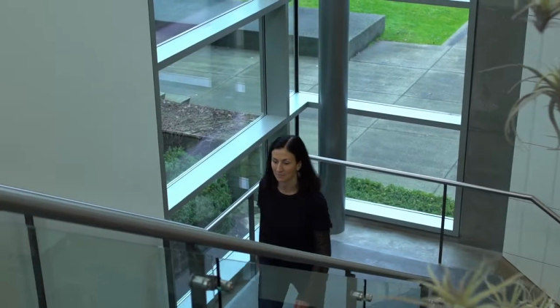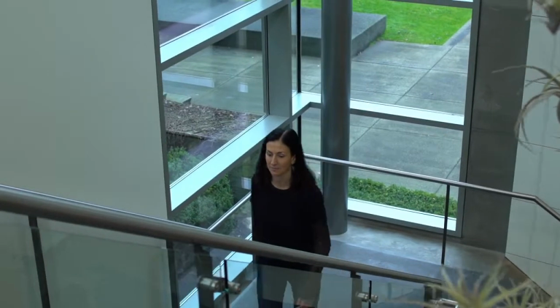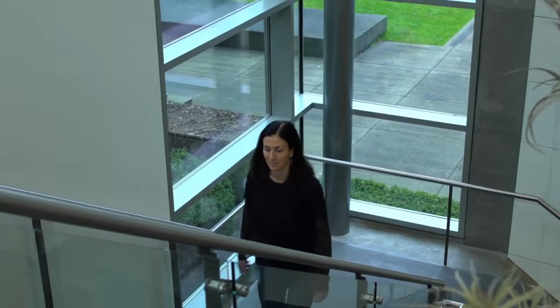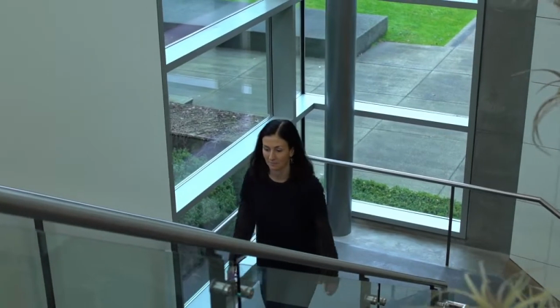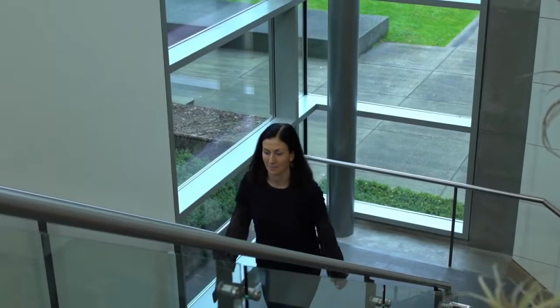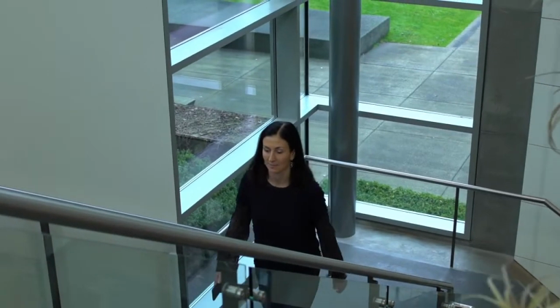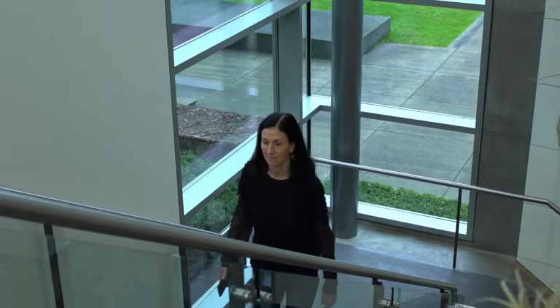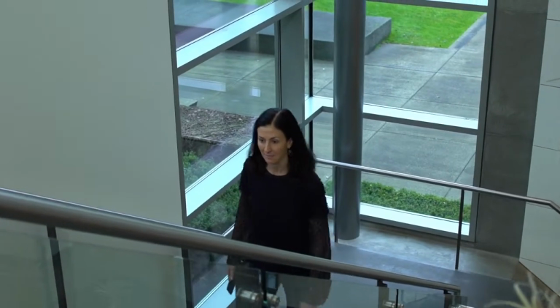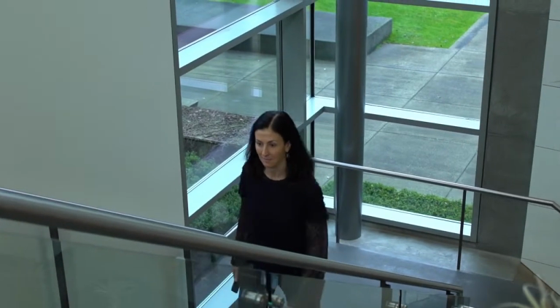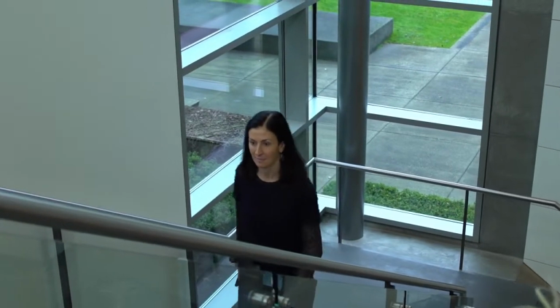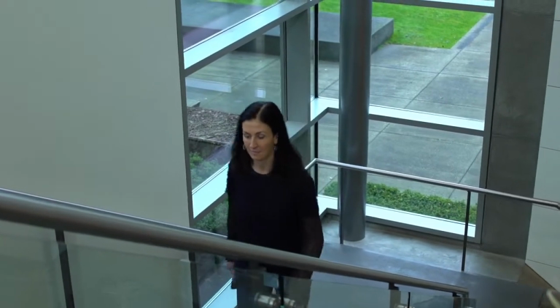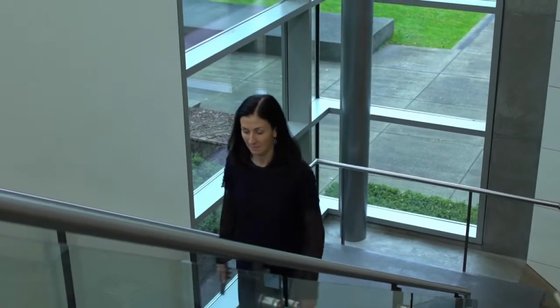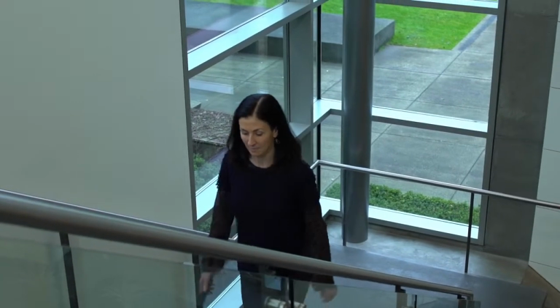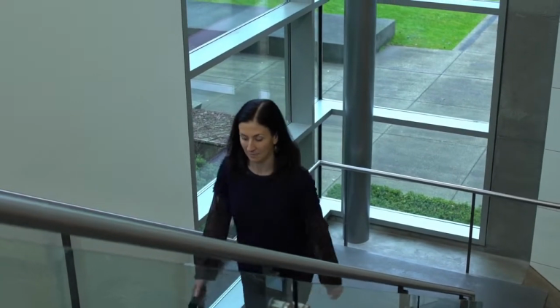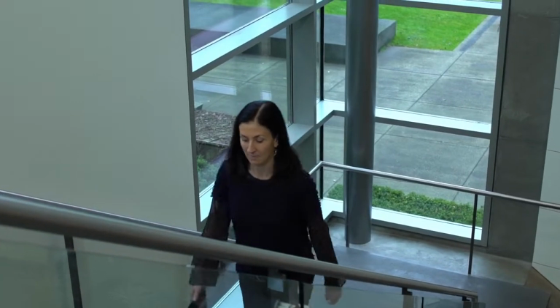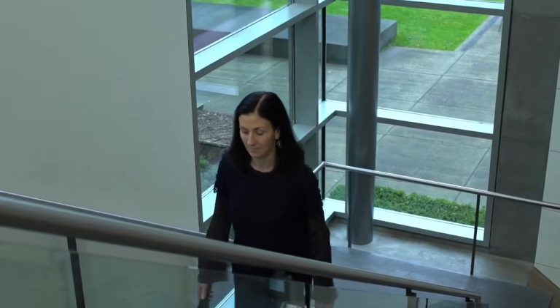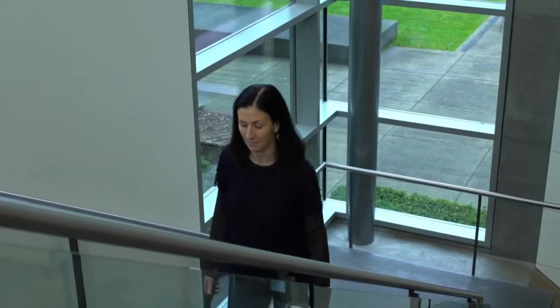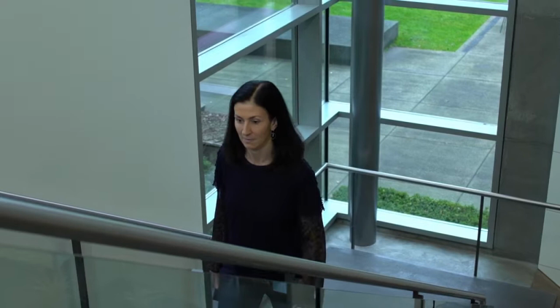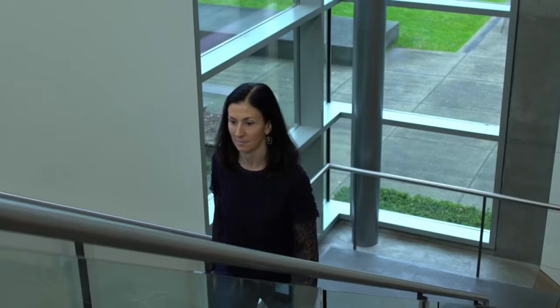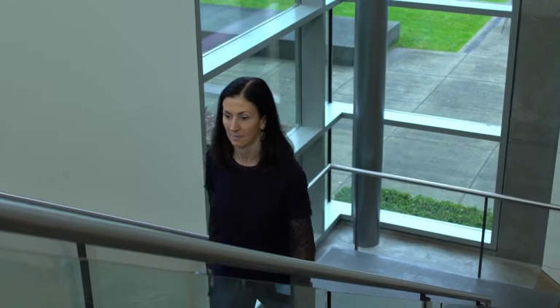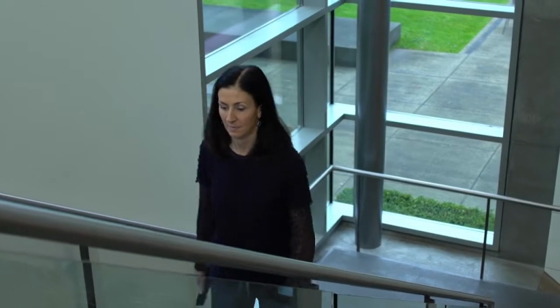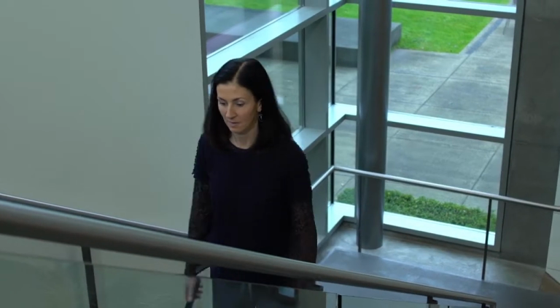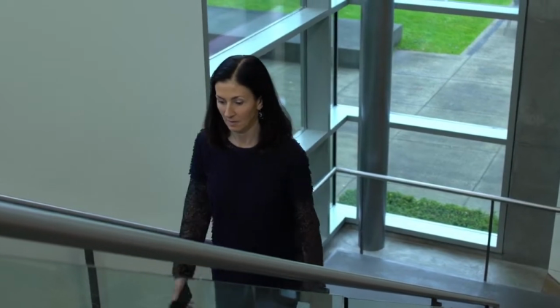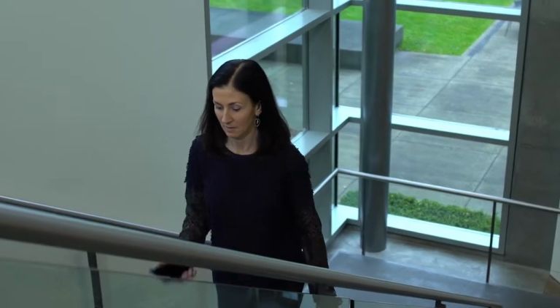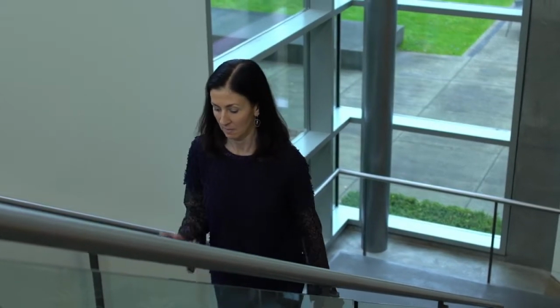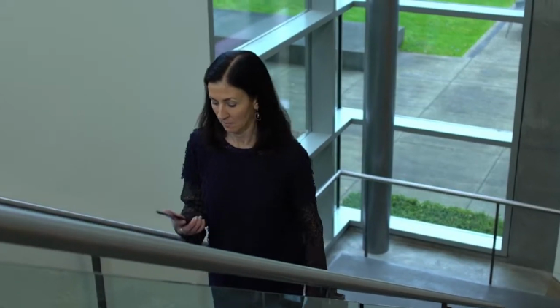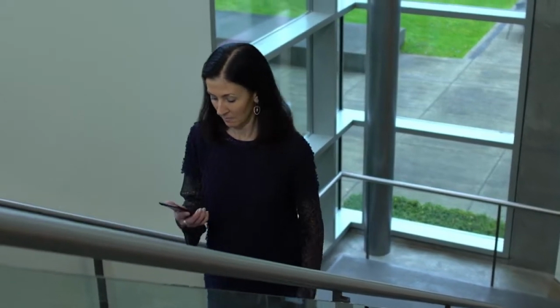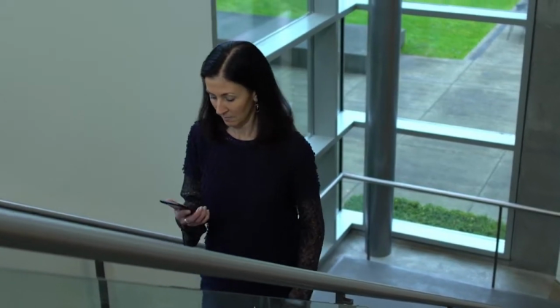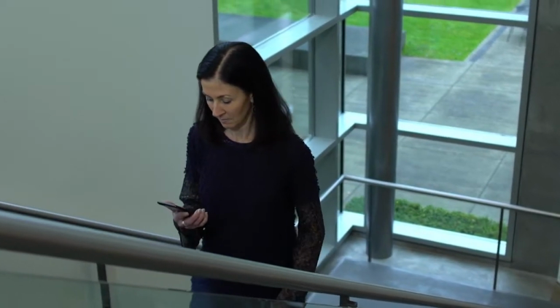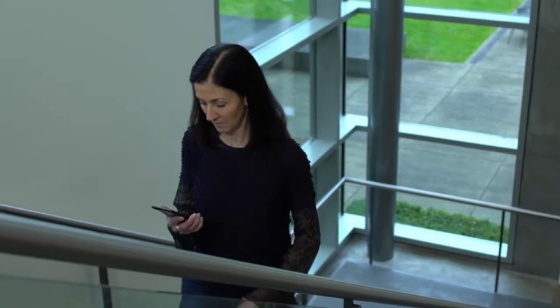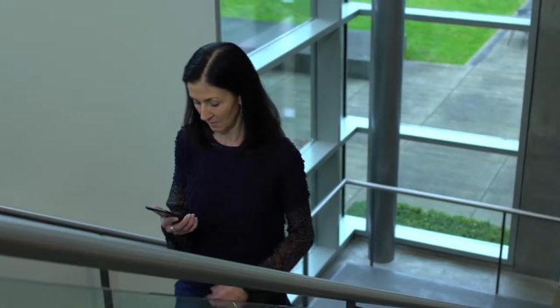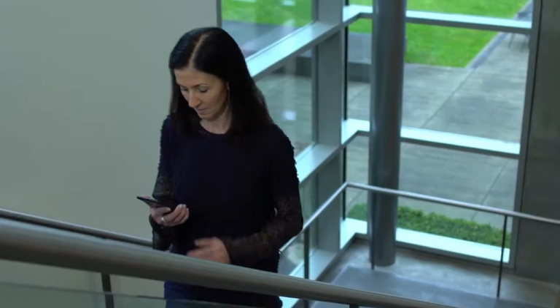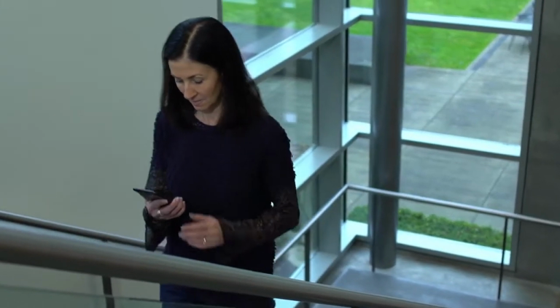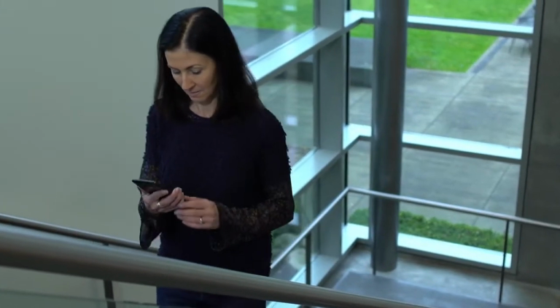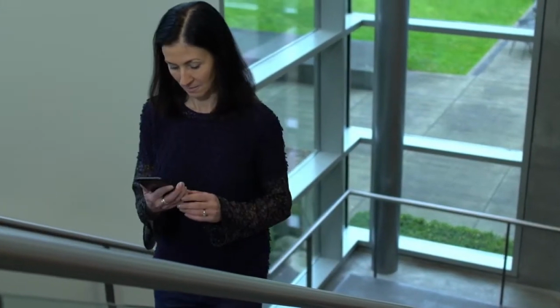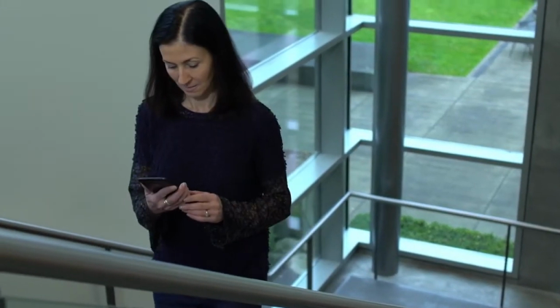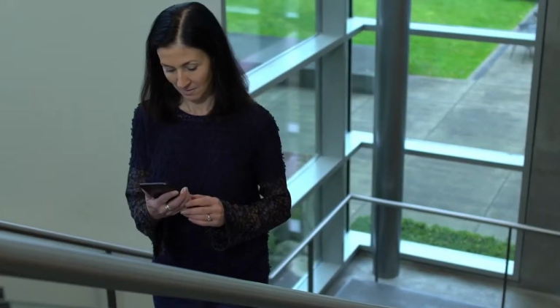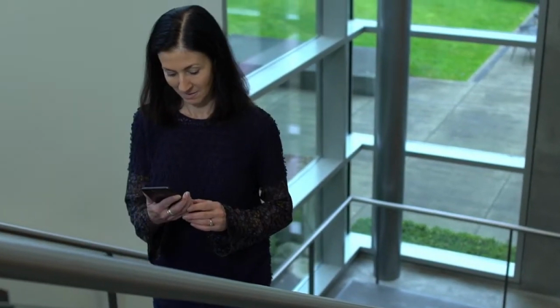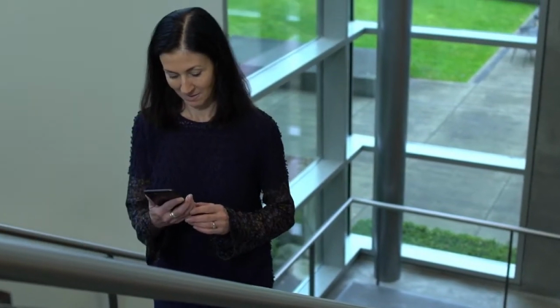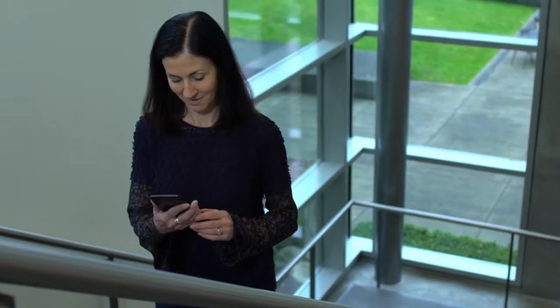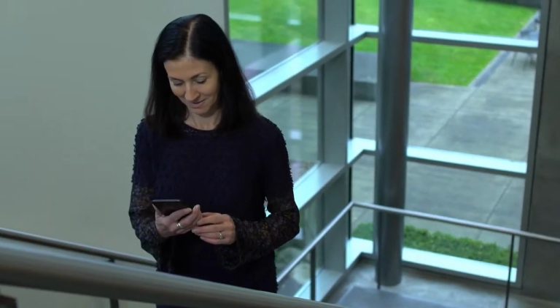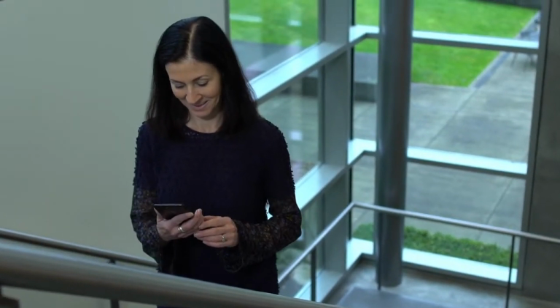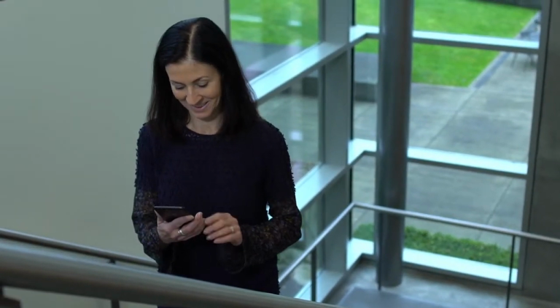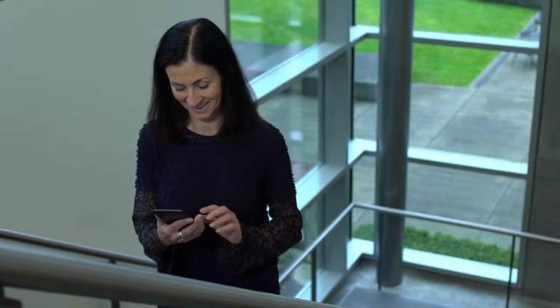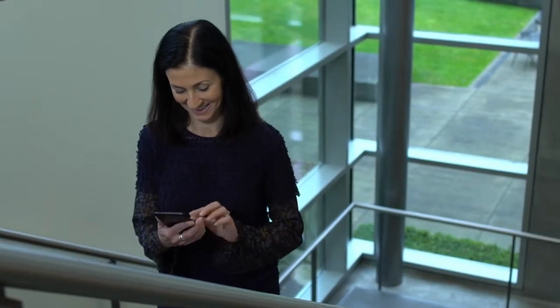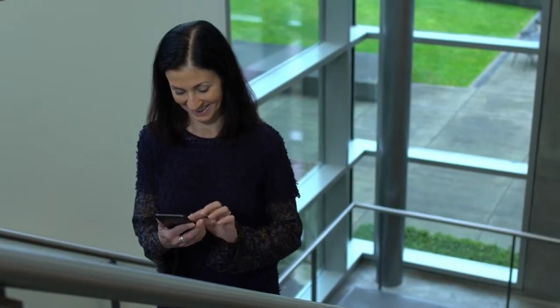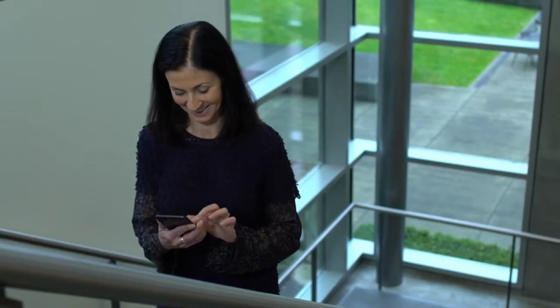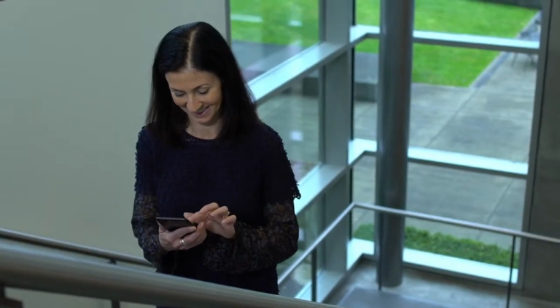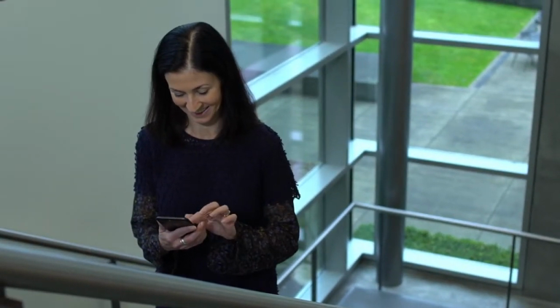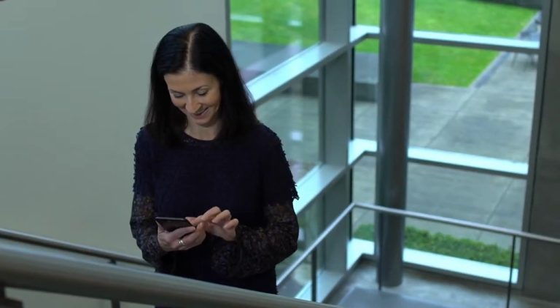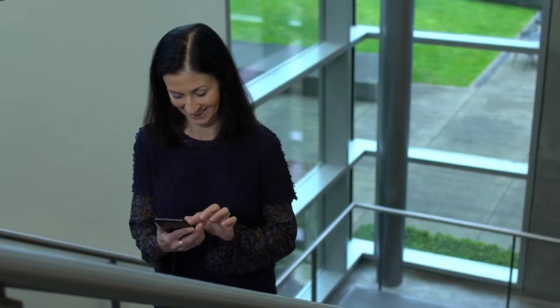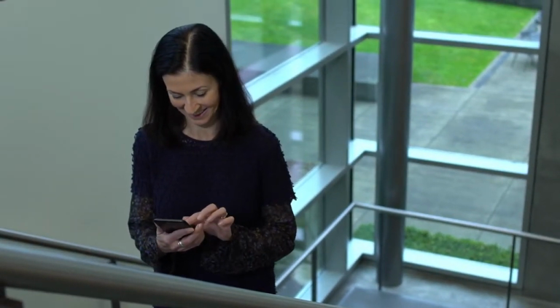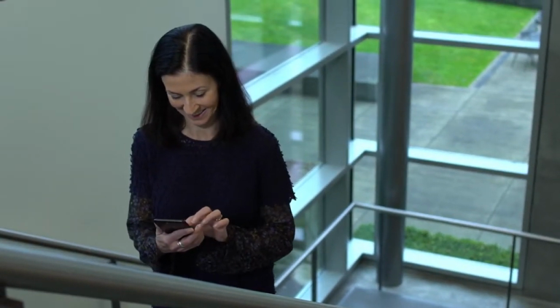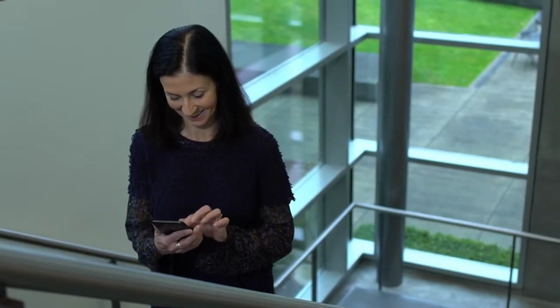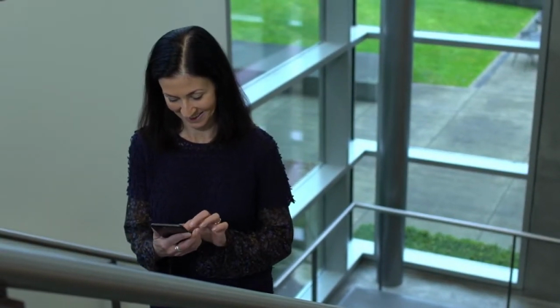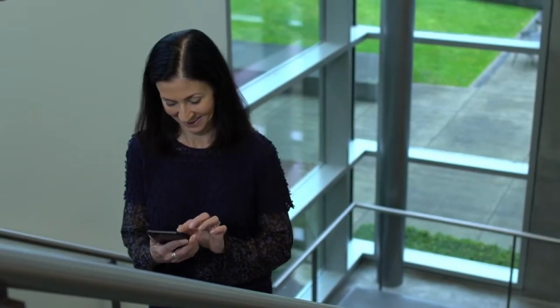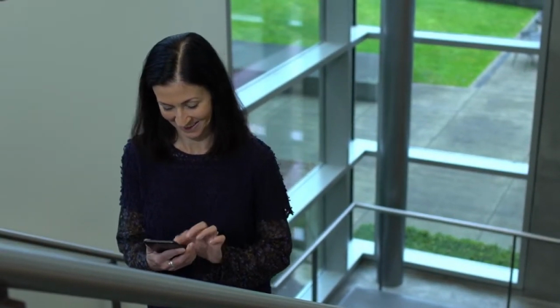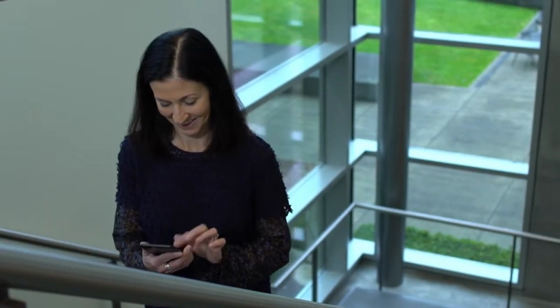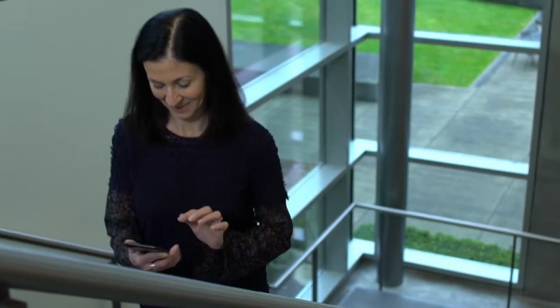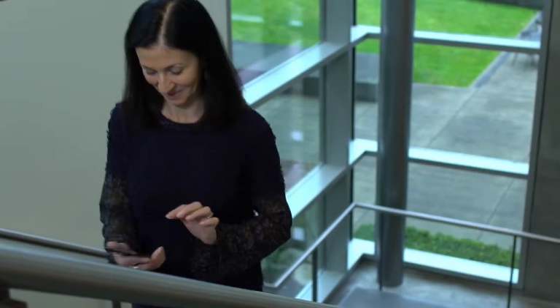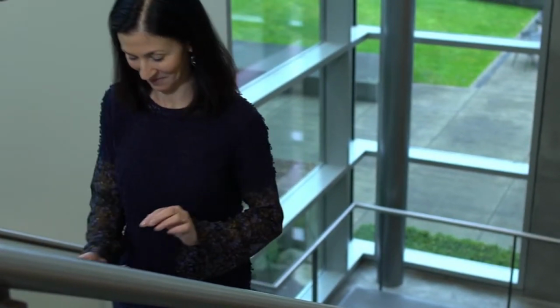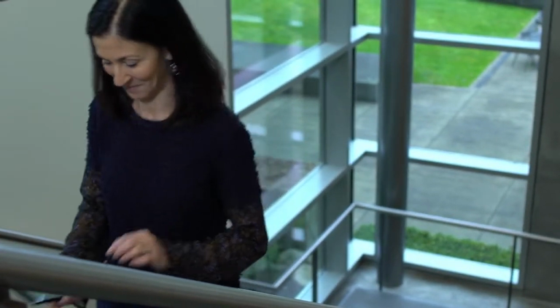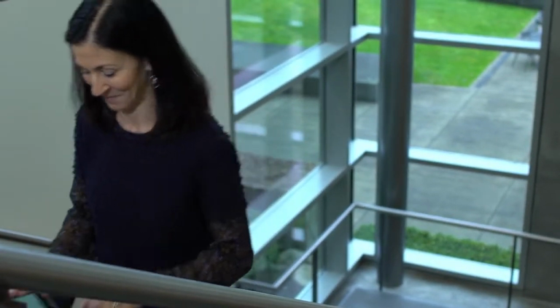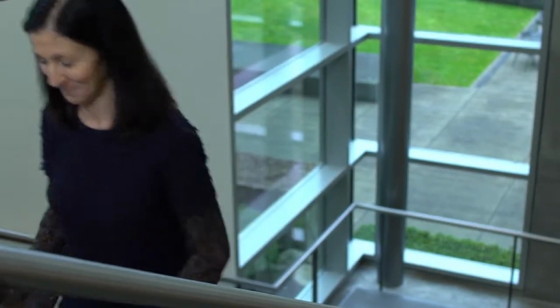Stay connected outside the office with the Yammer mobile app. Your information and connections are with you, even on the go.